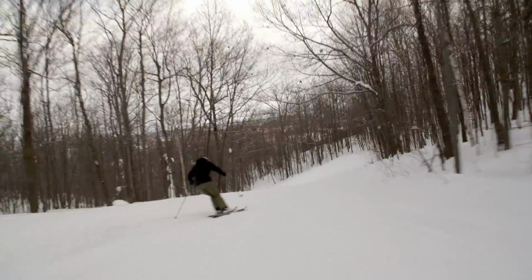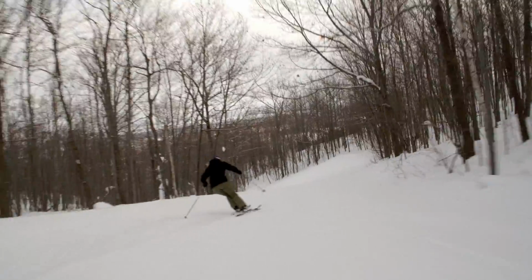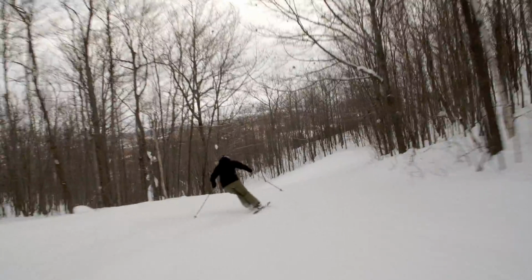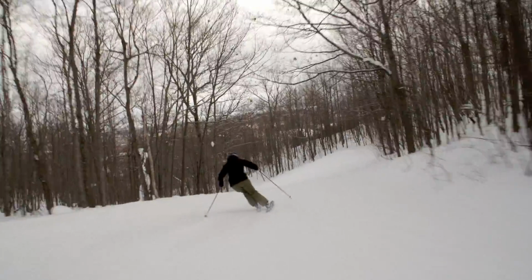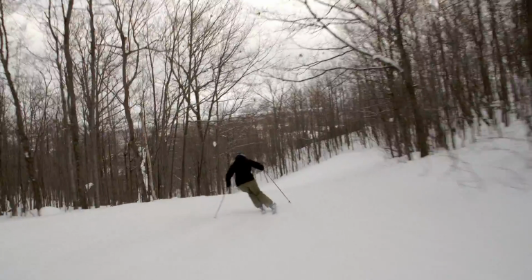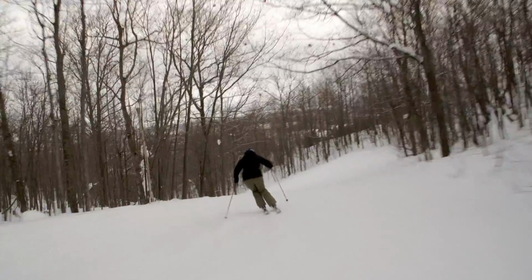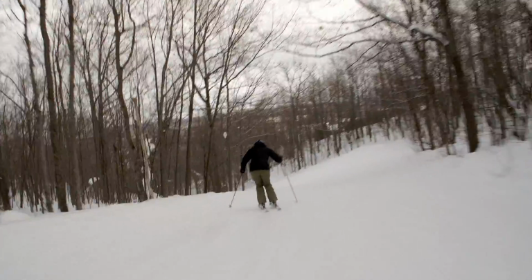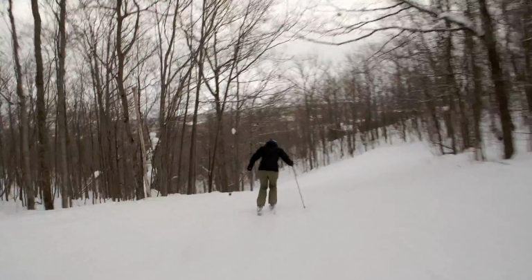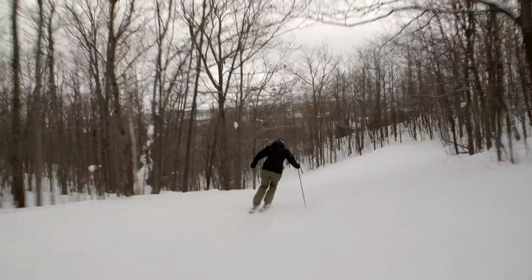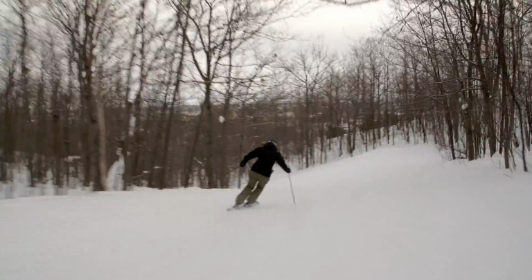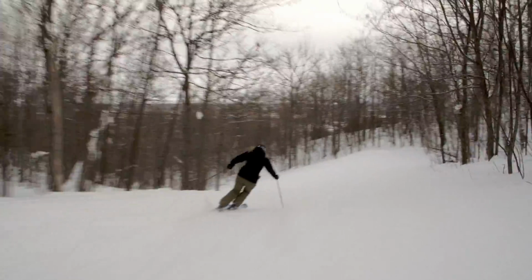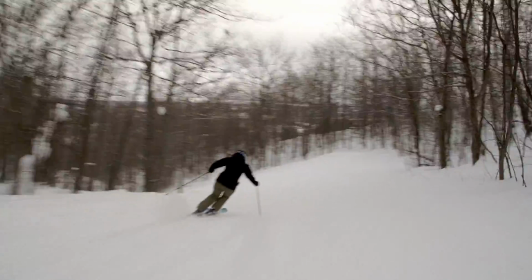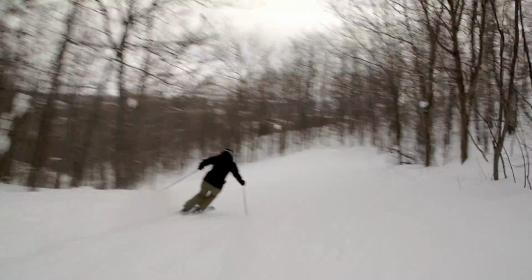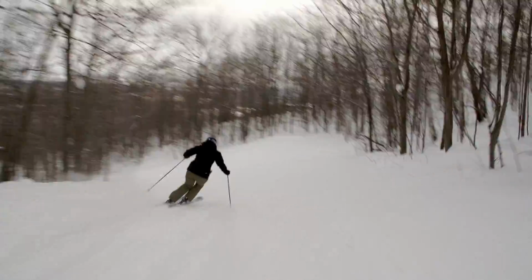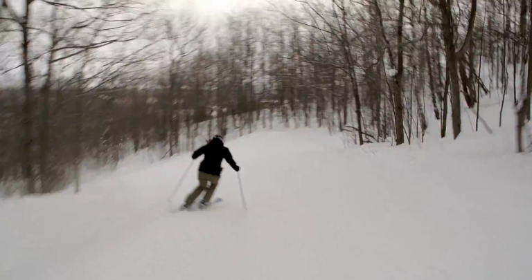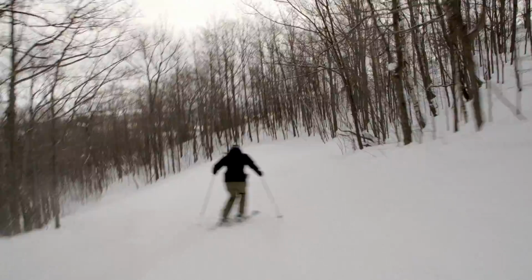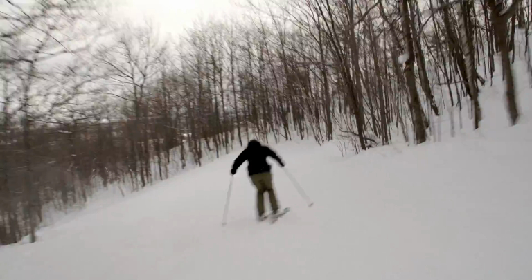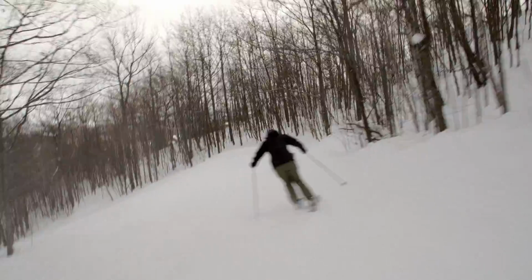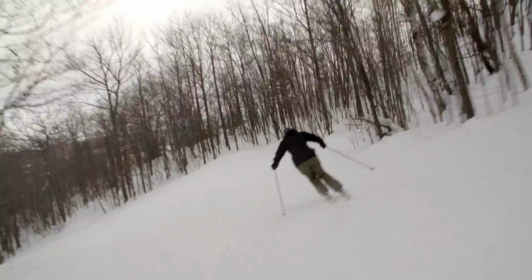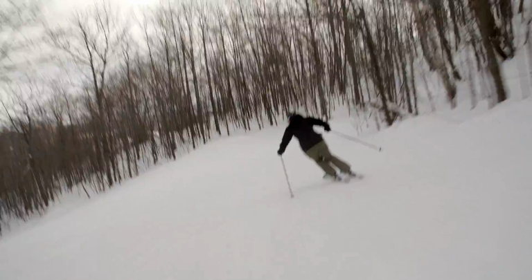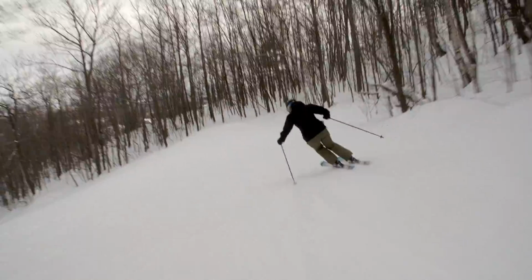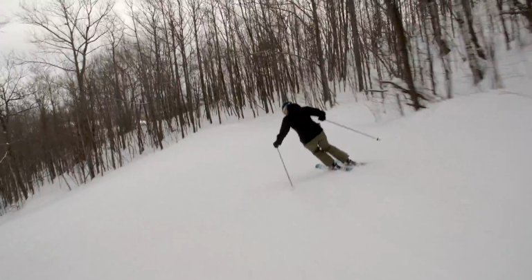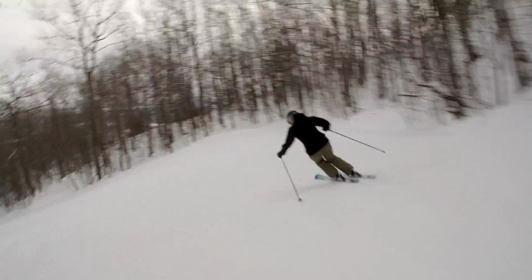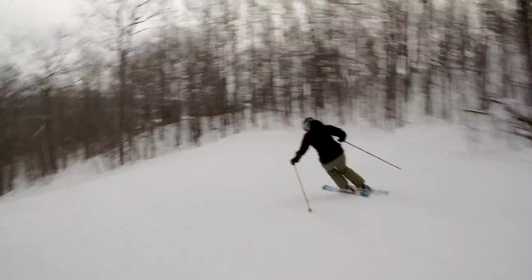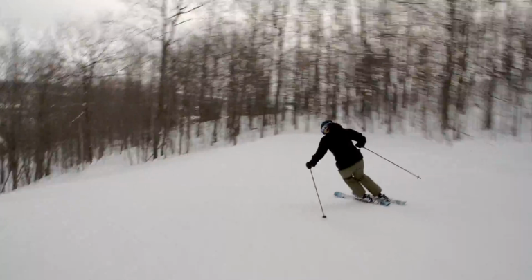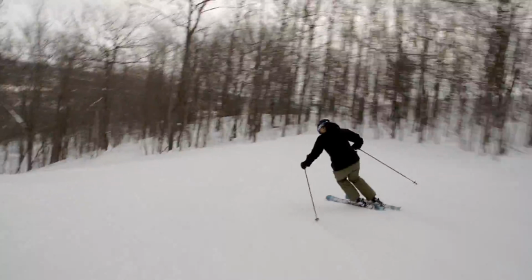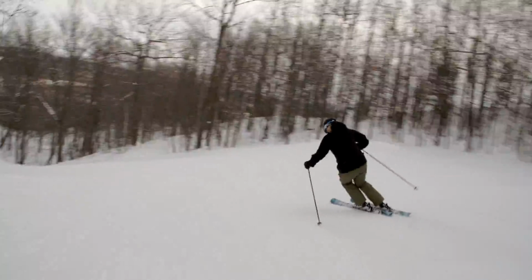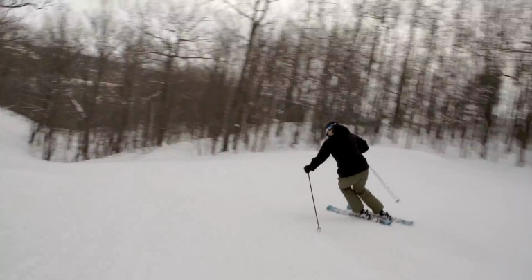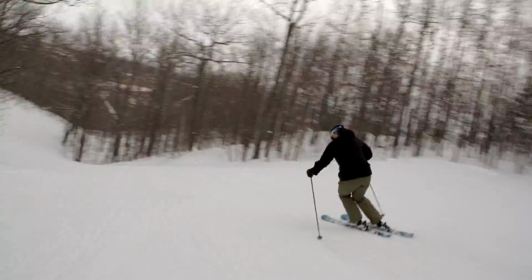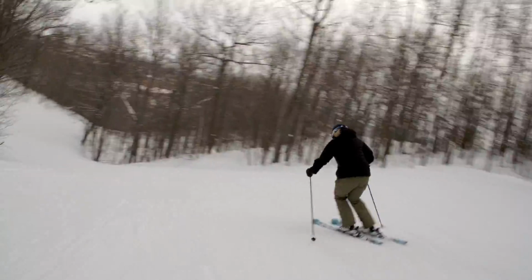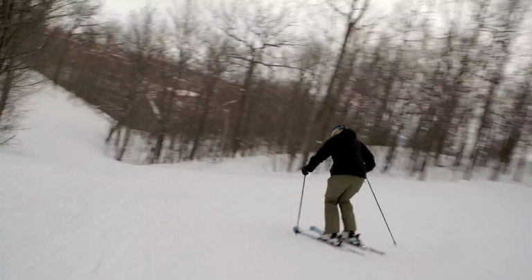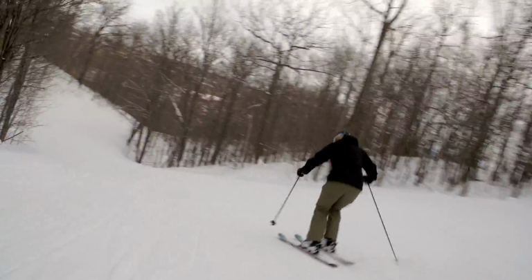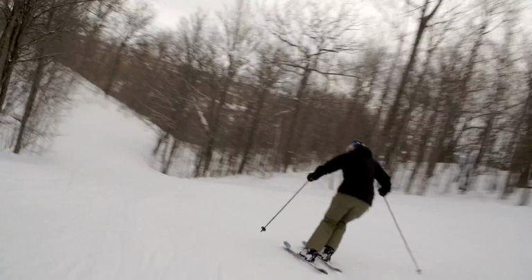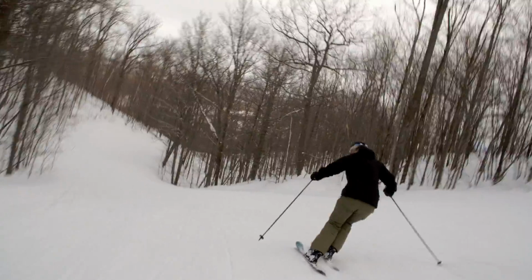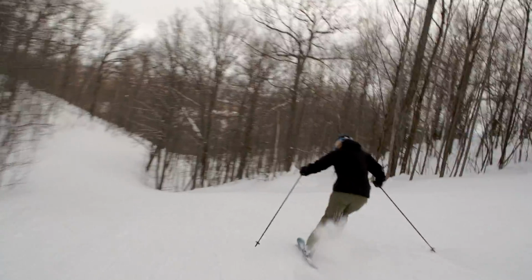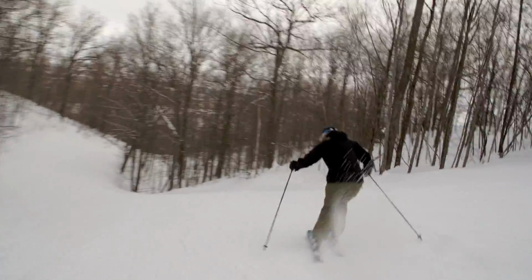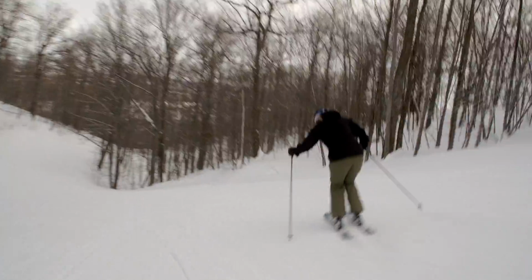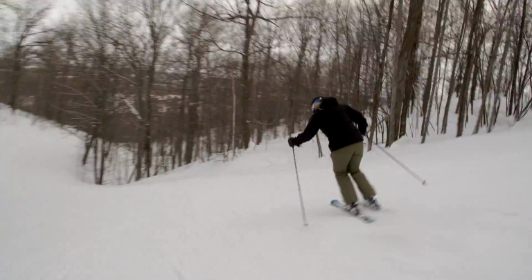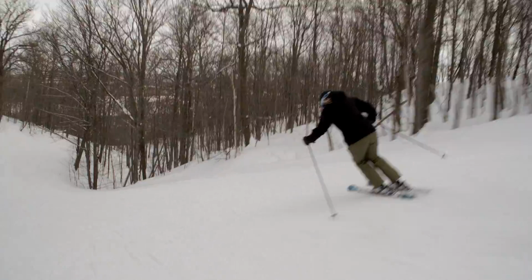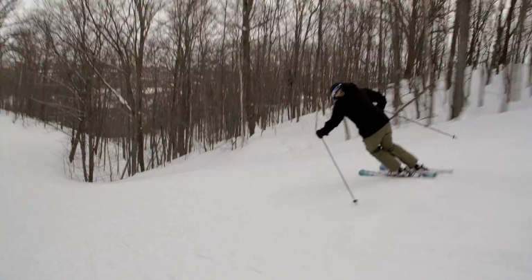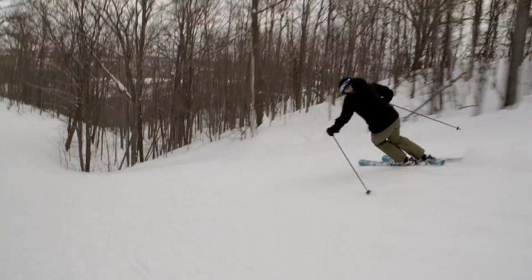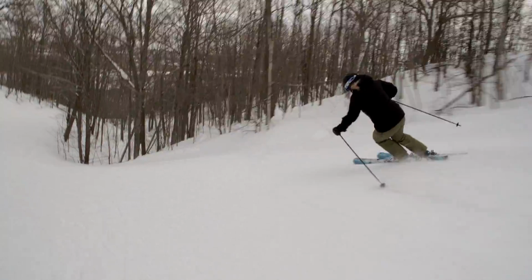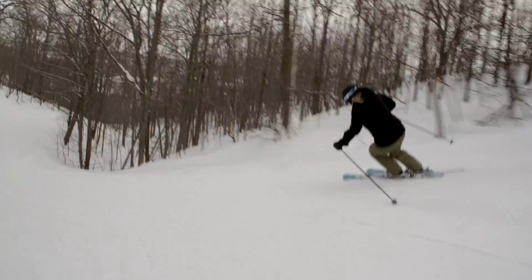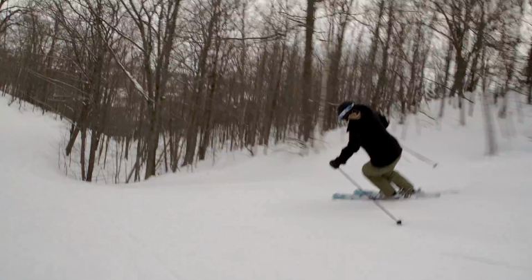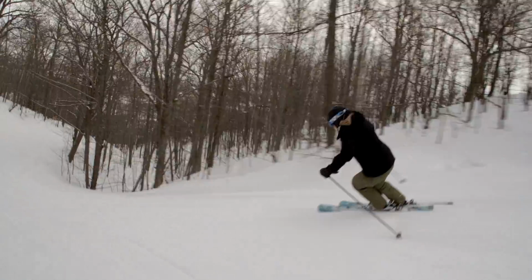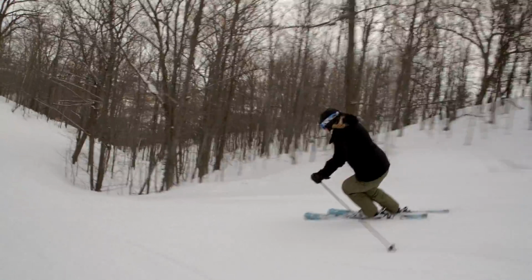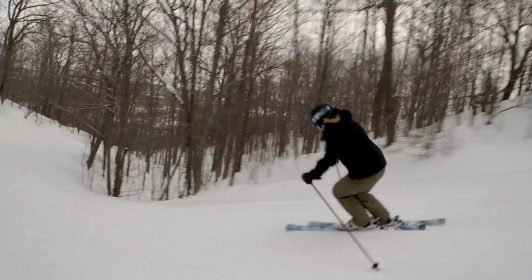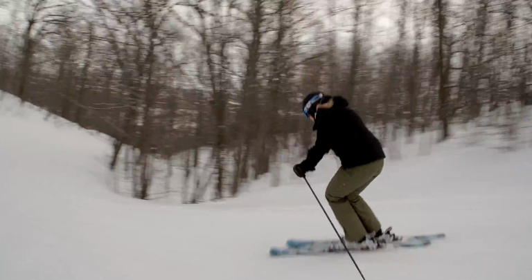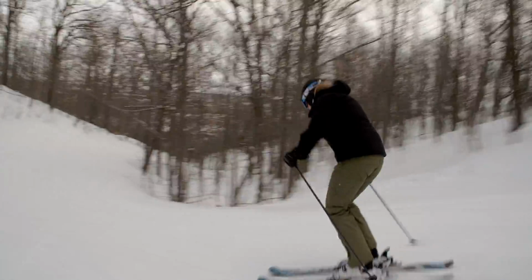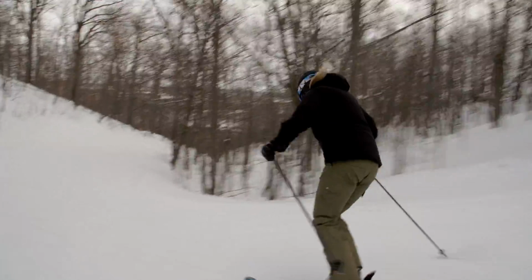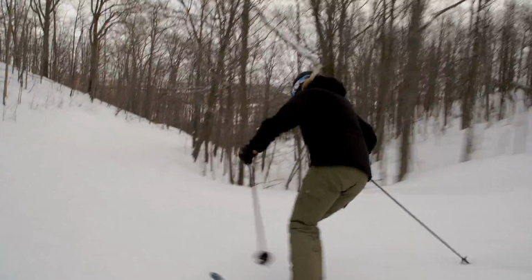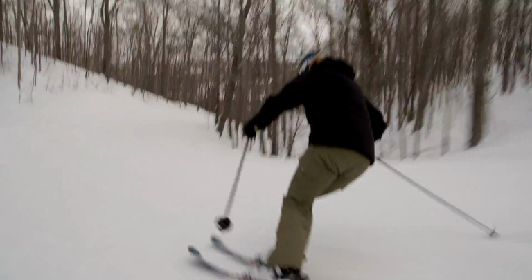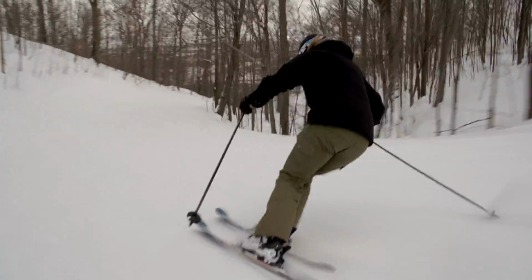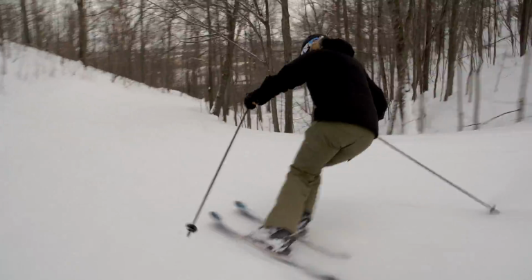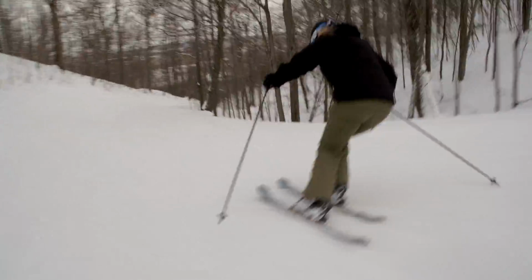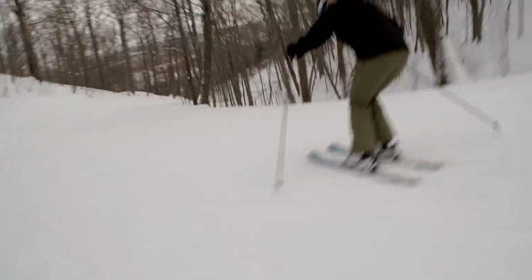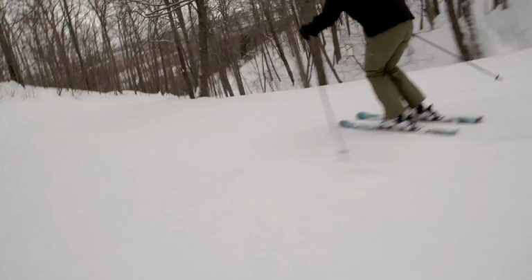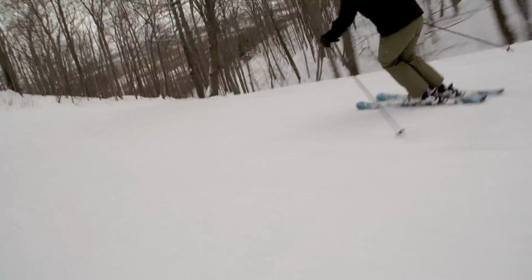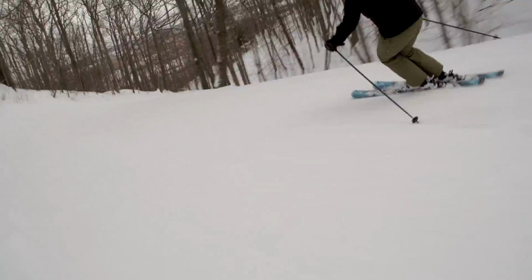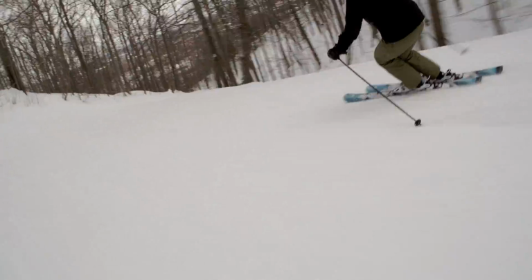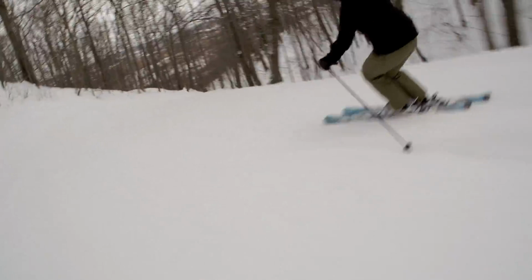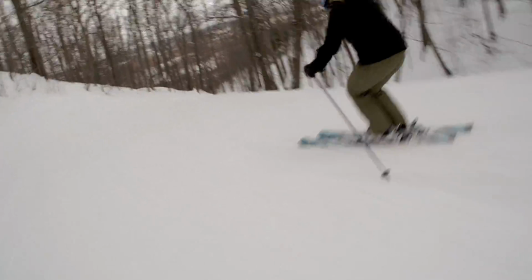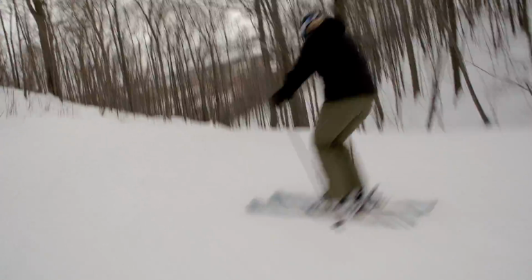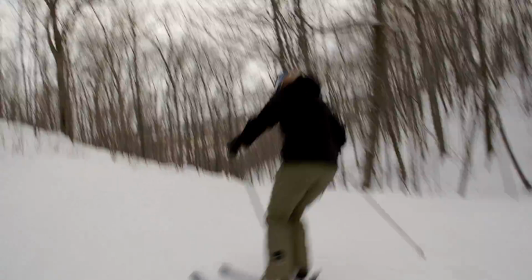The ski handles really well at fast speeds and medium speeds. You can do short turns or big carving turns as well.